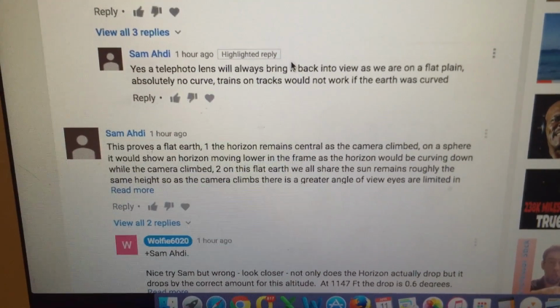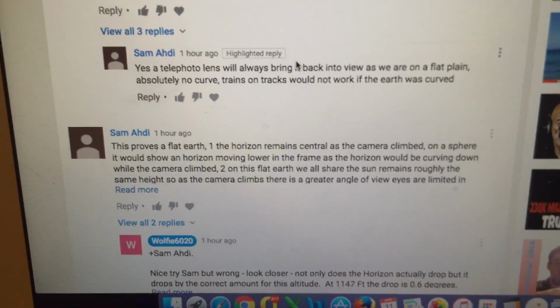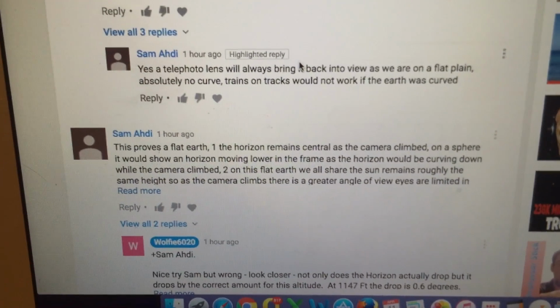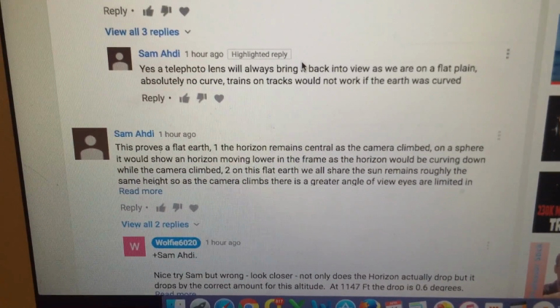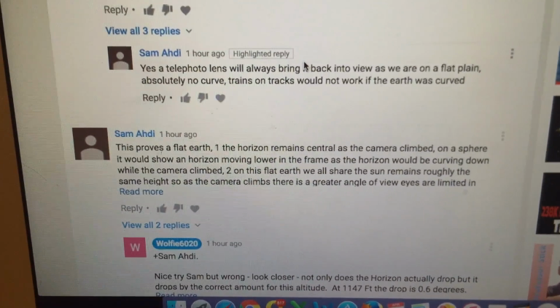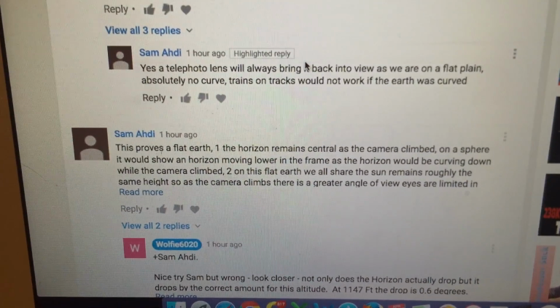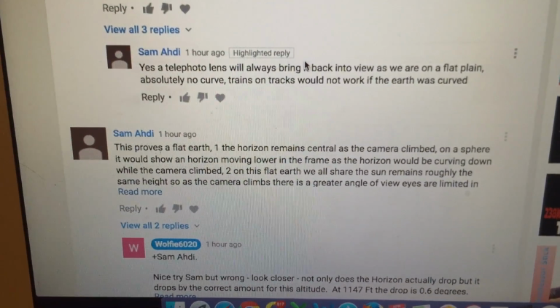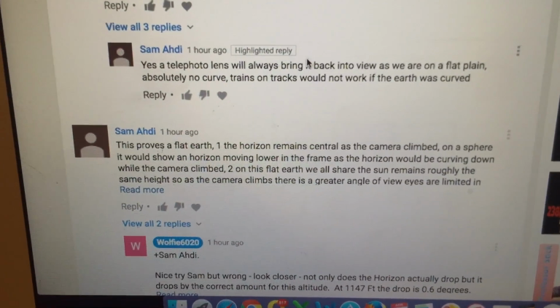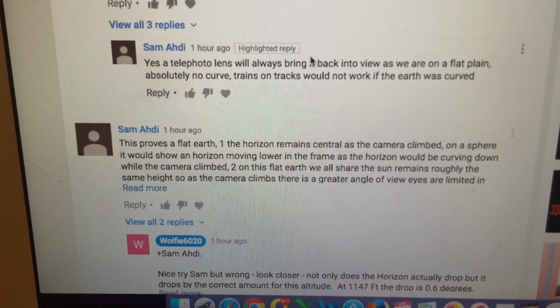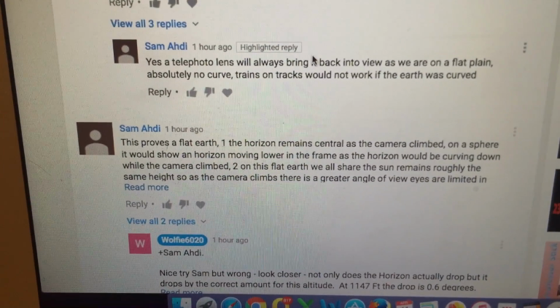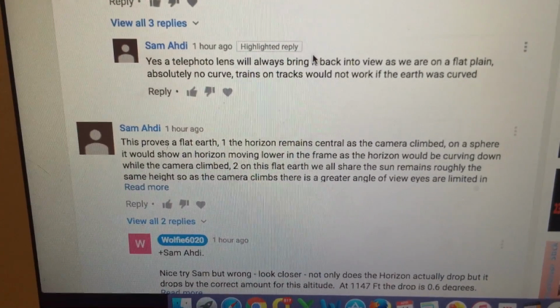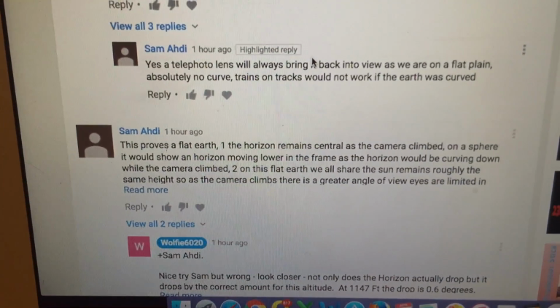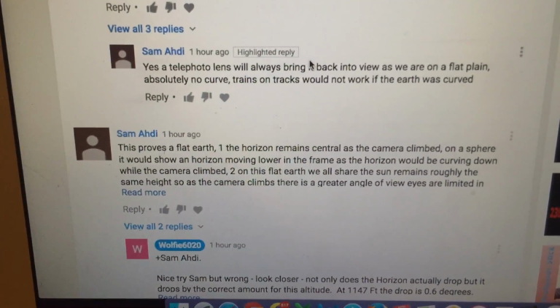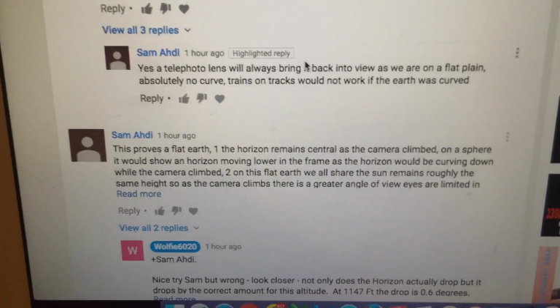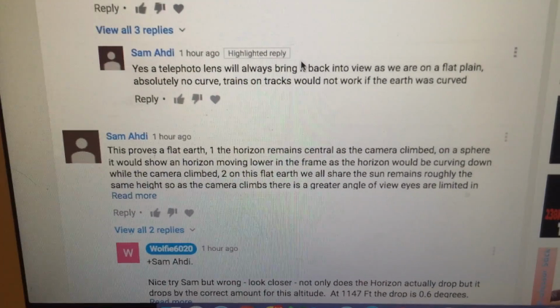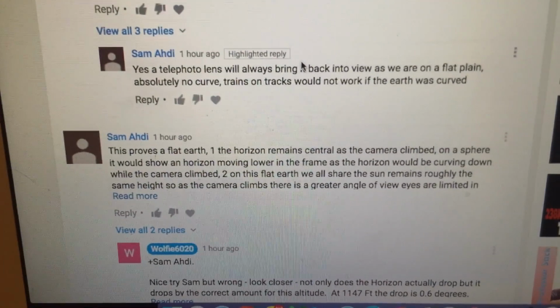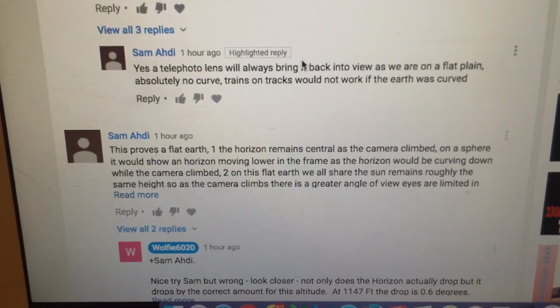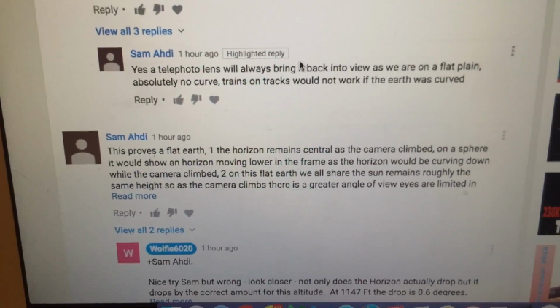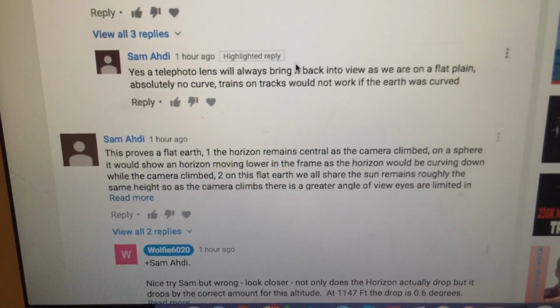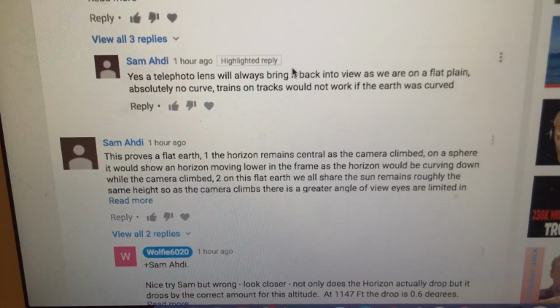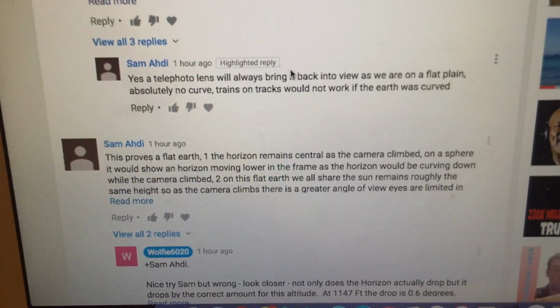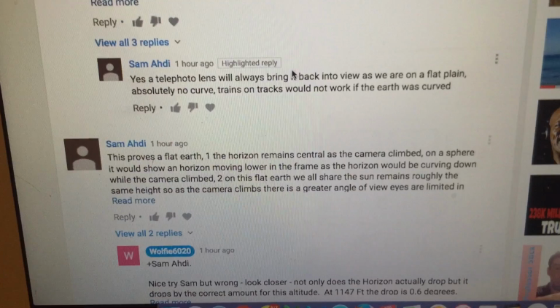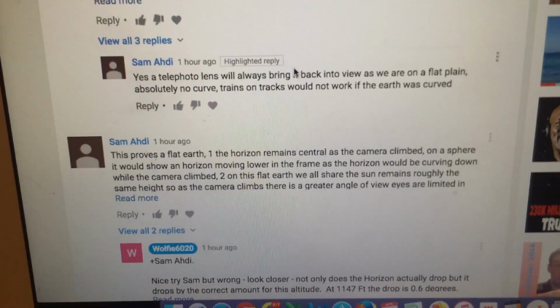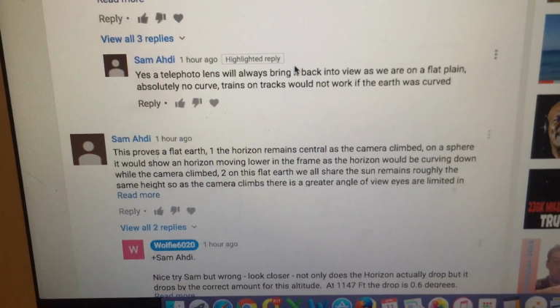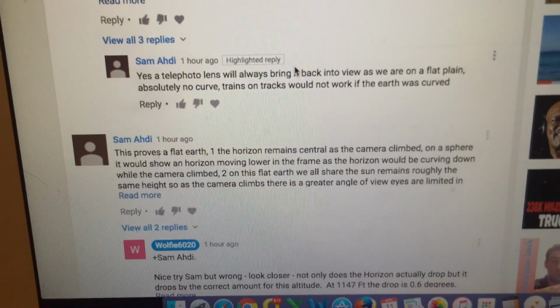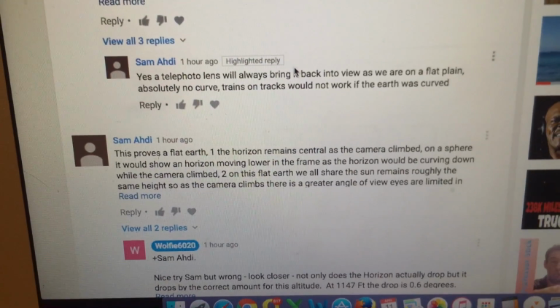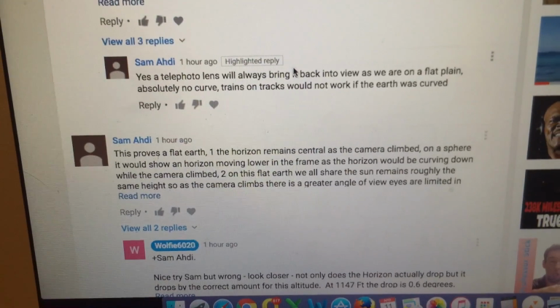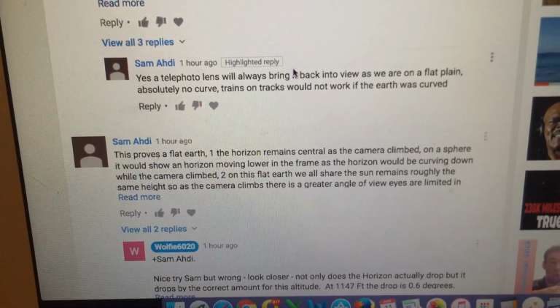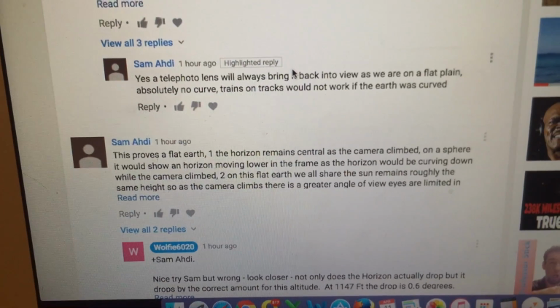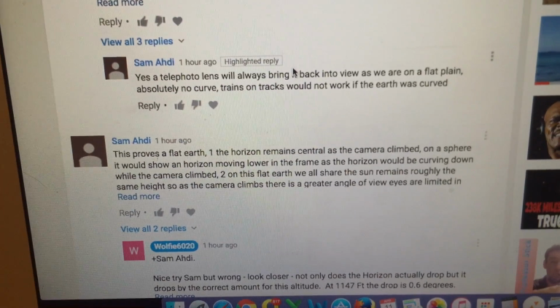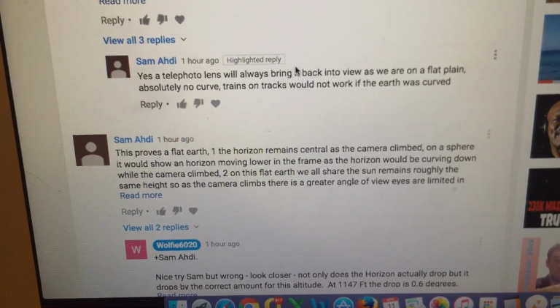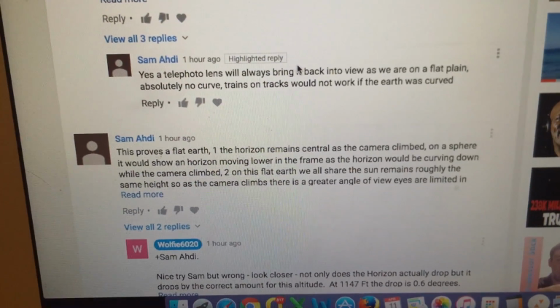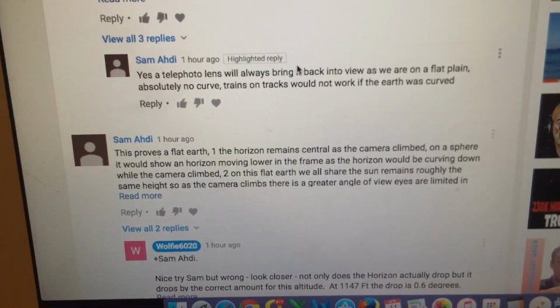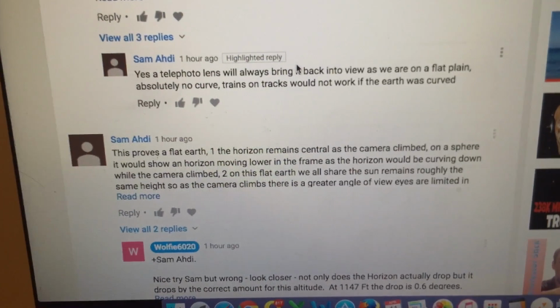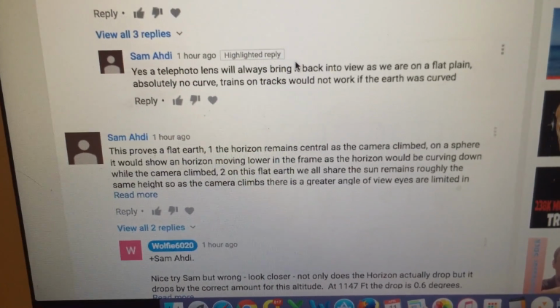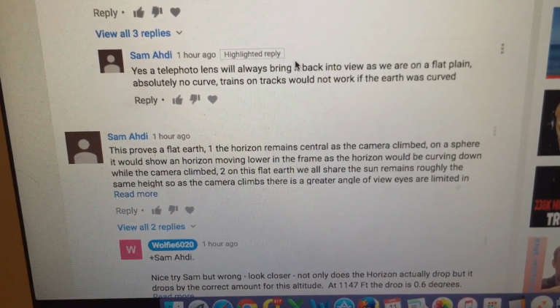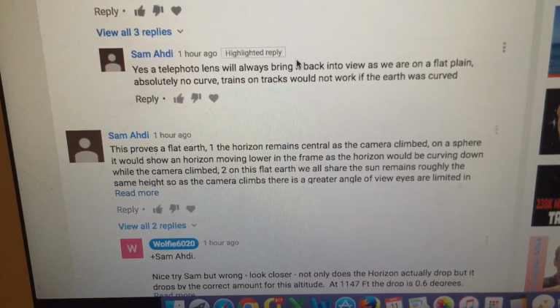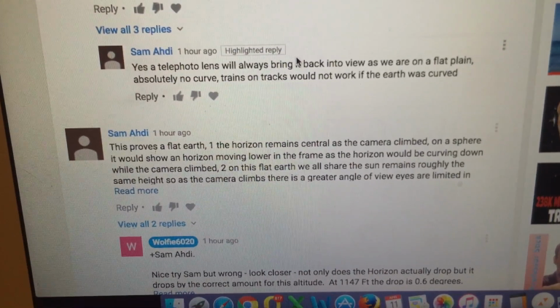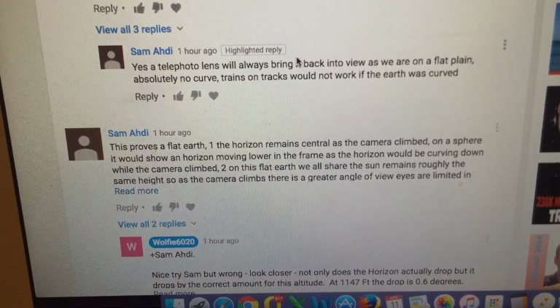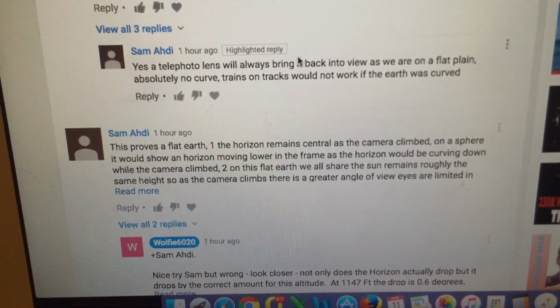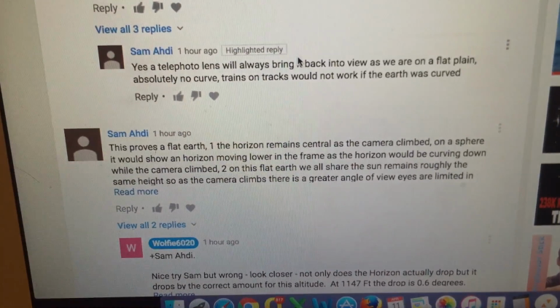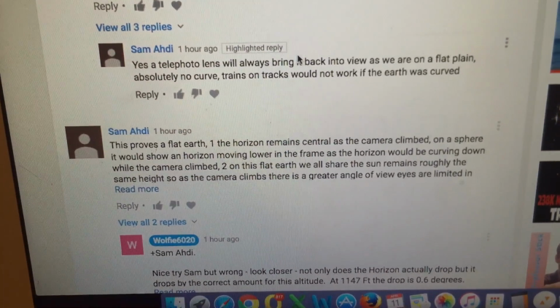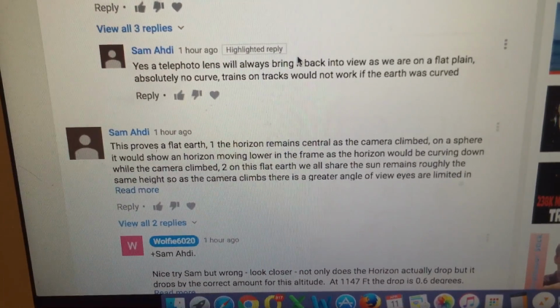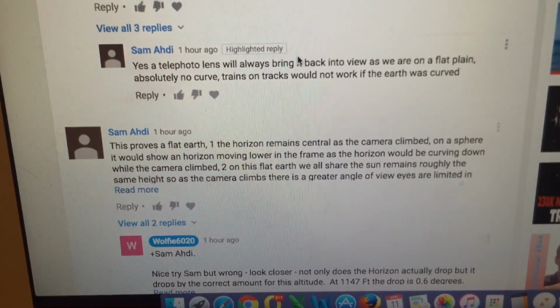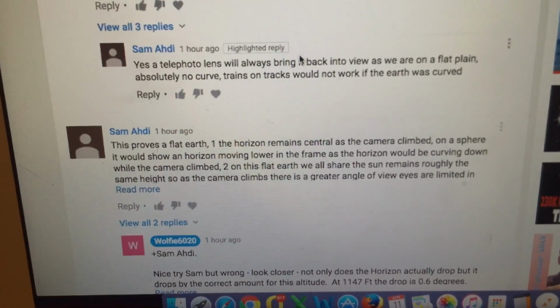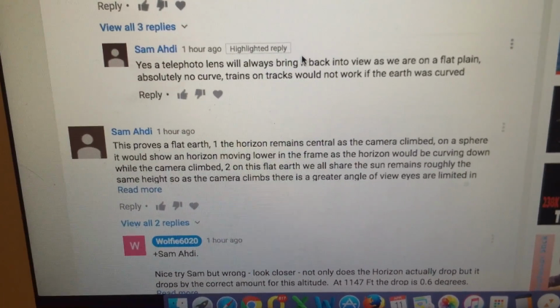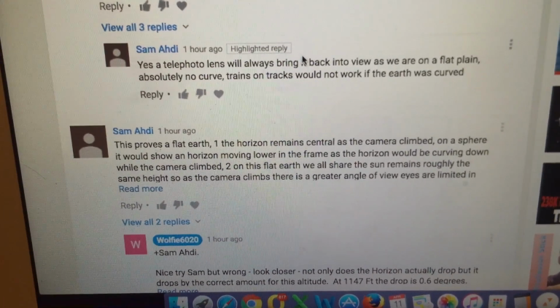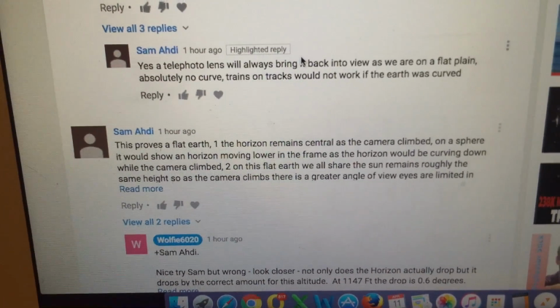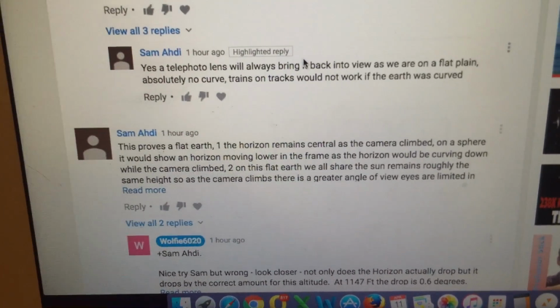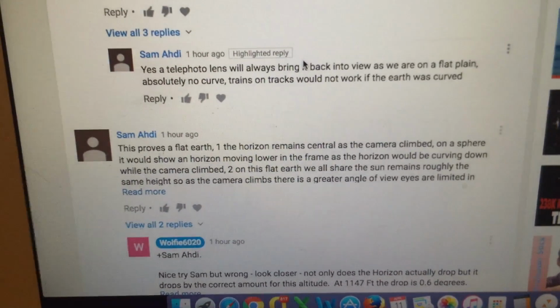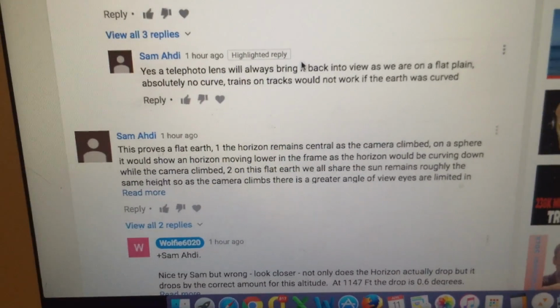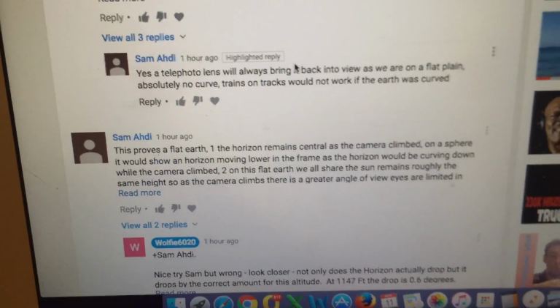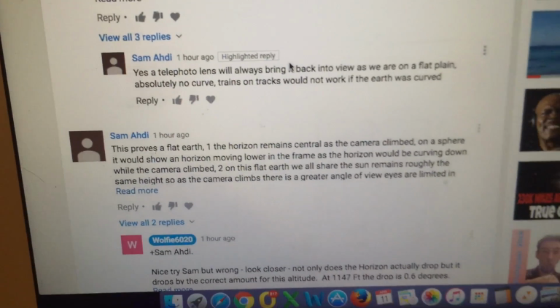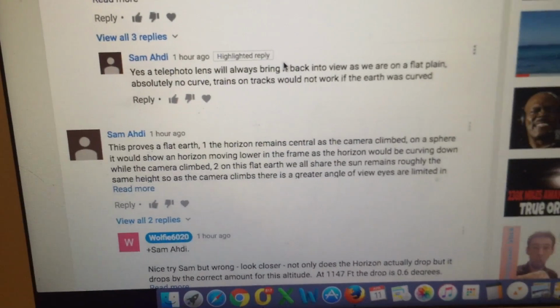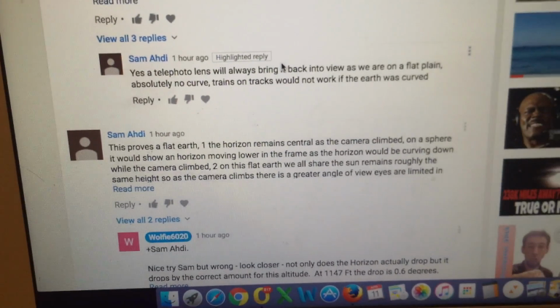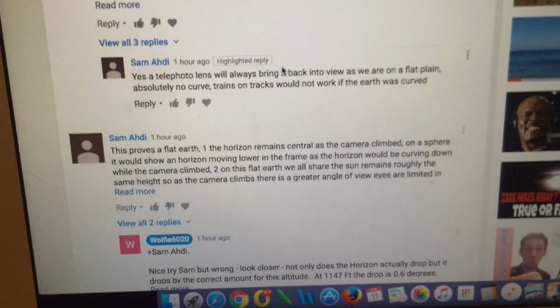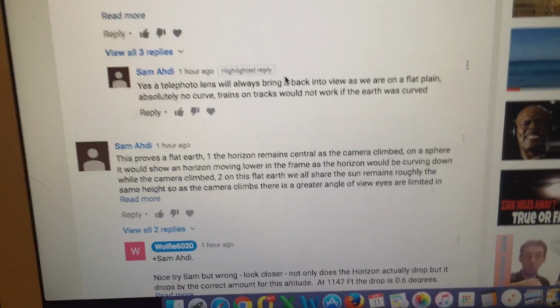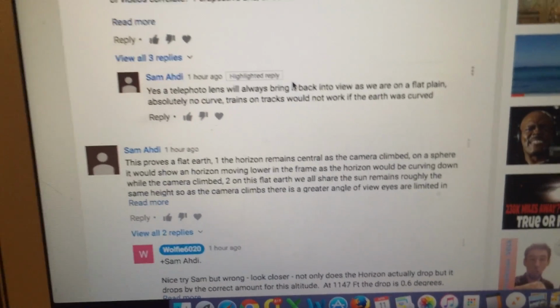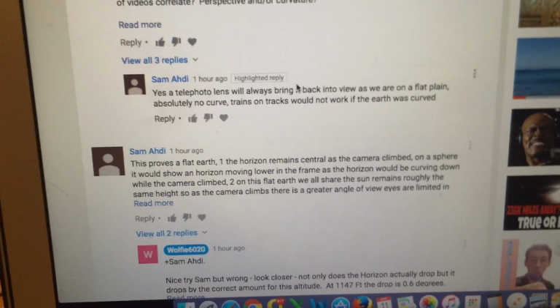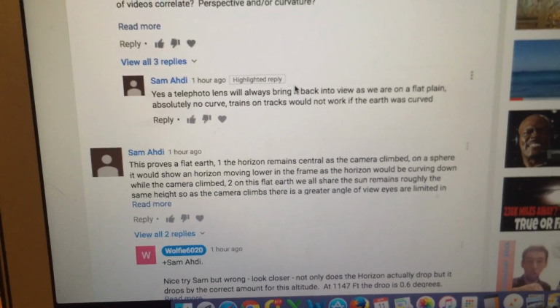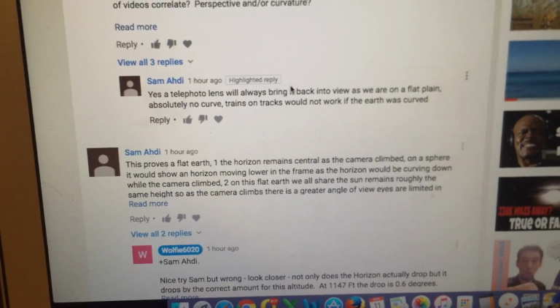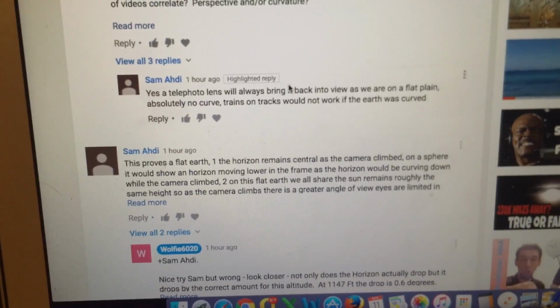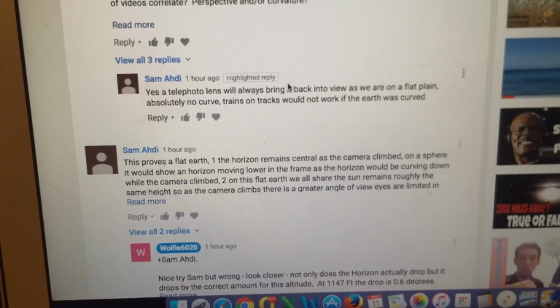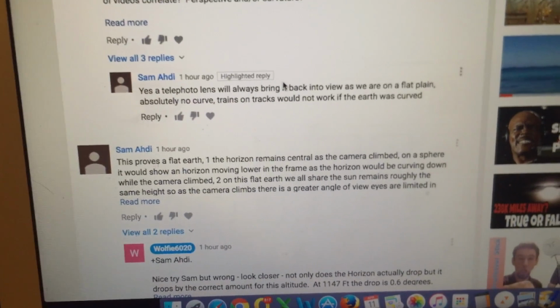And that's exactly what it did show in the video. So I have to ask the guys that made this statement: did you actually watch the video? Because it's fairly obvious that the horizon did actually drop as the drone climbed.